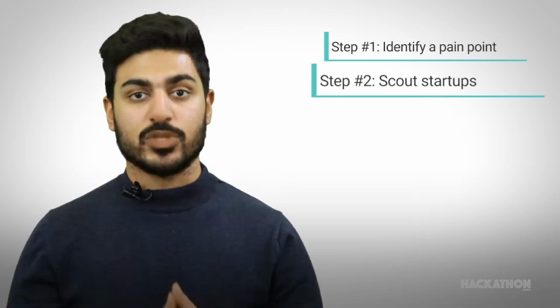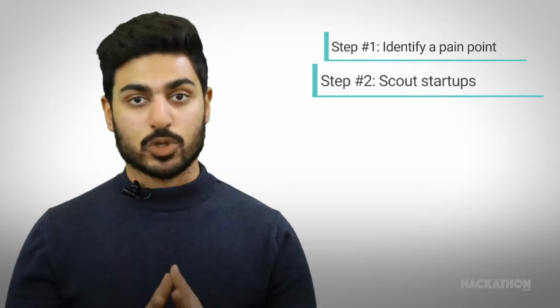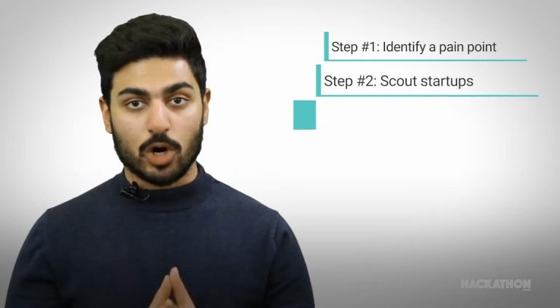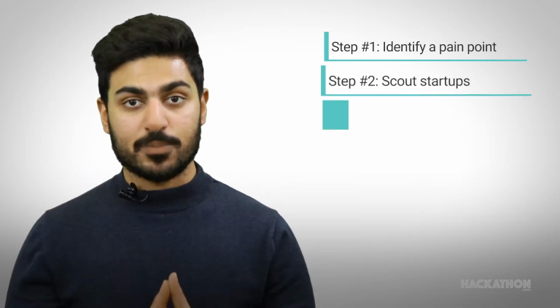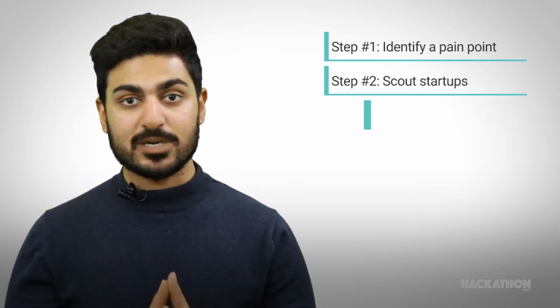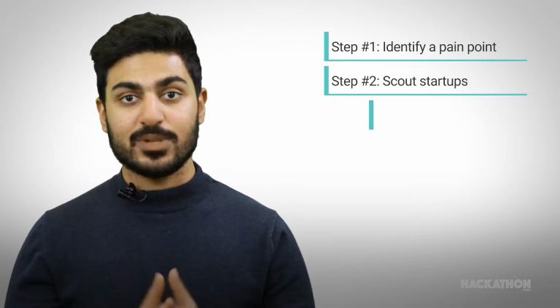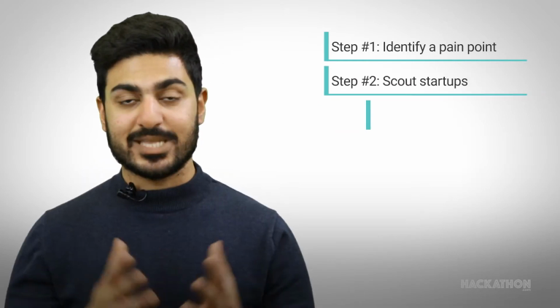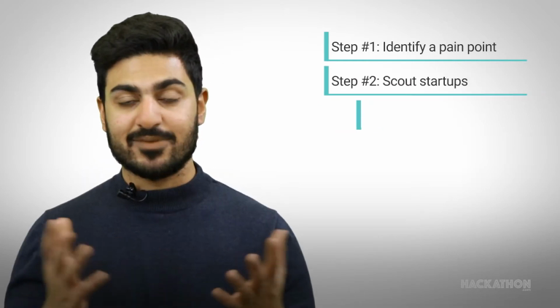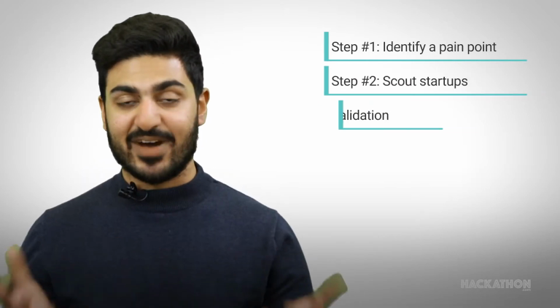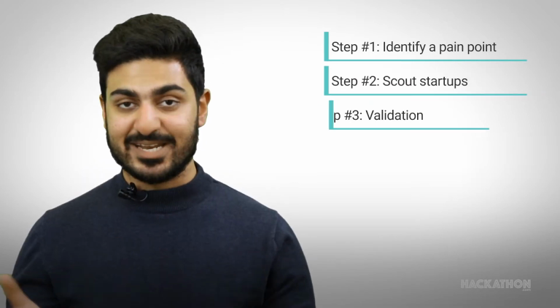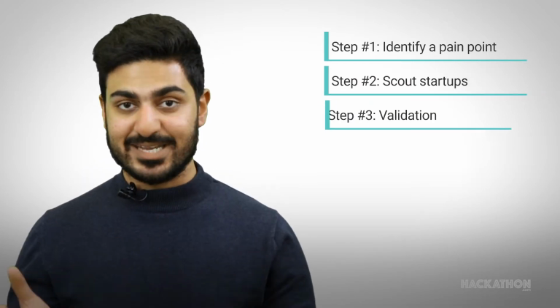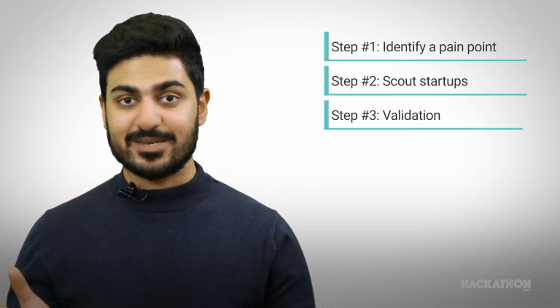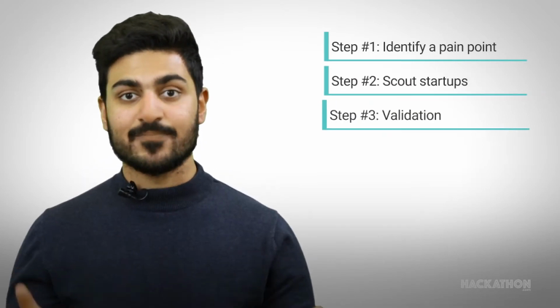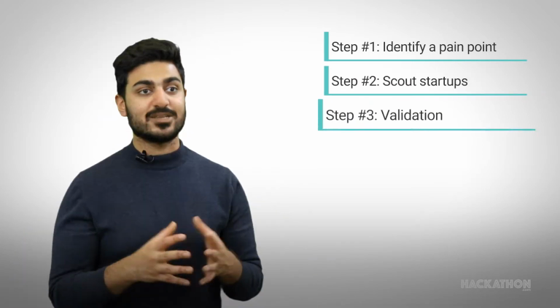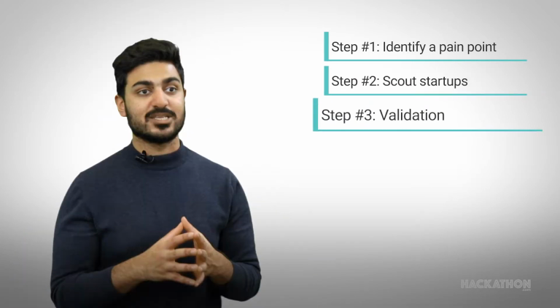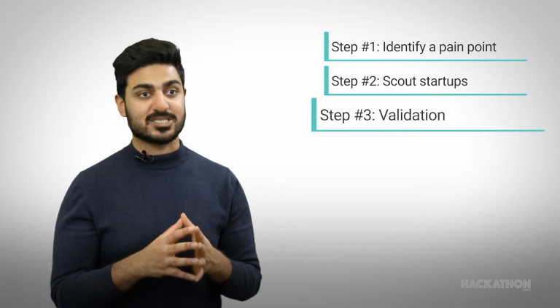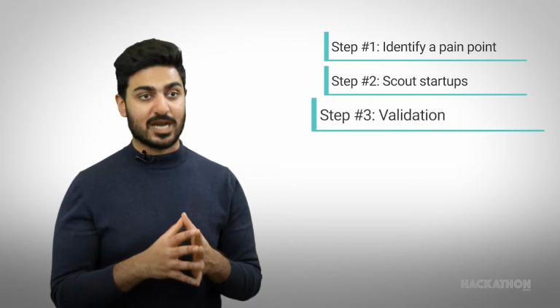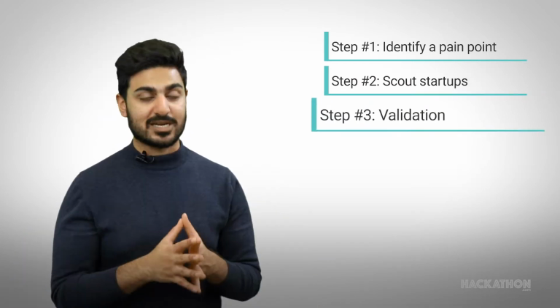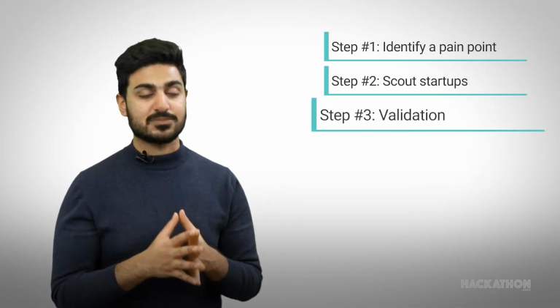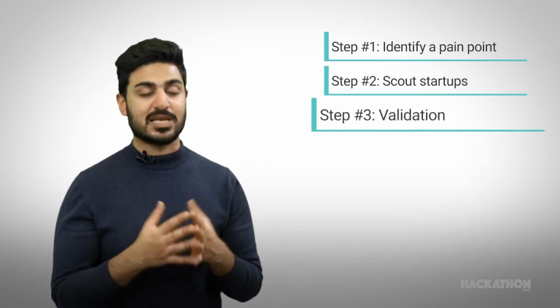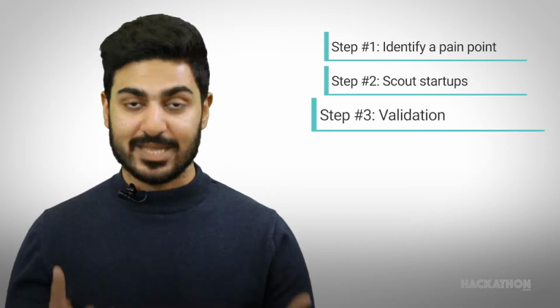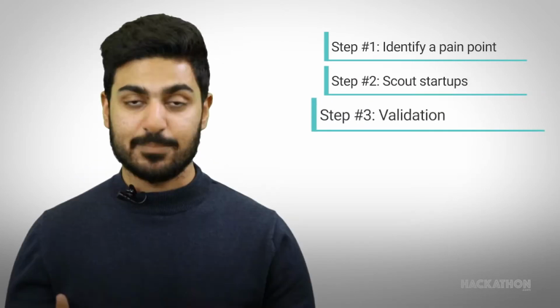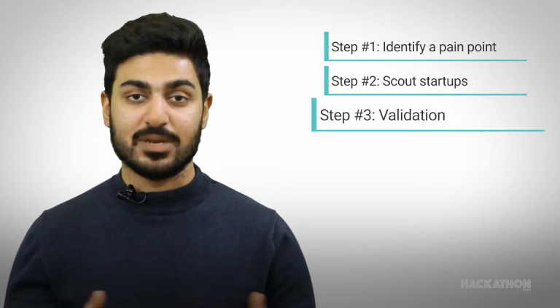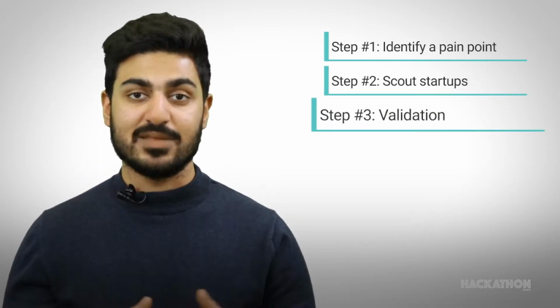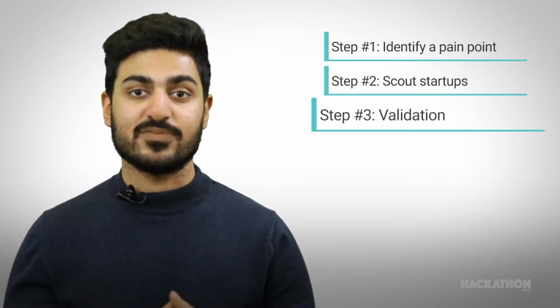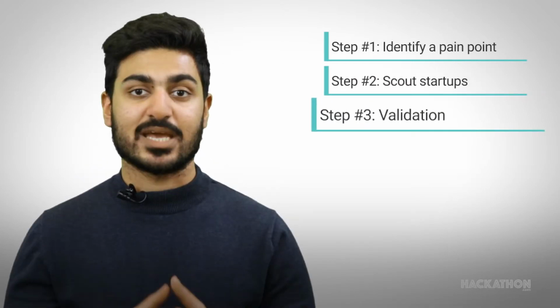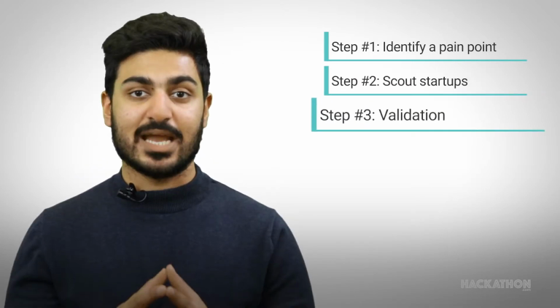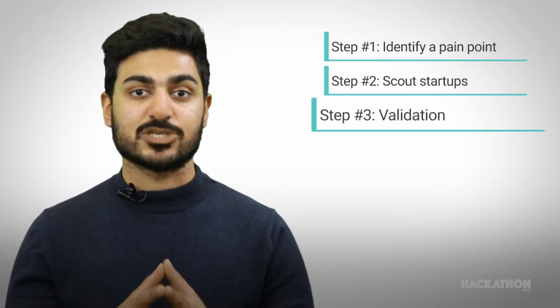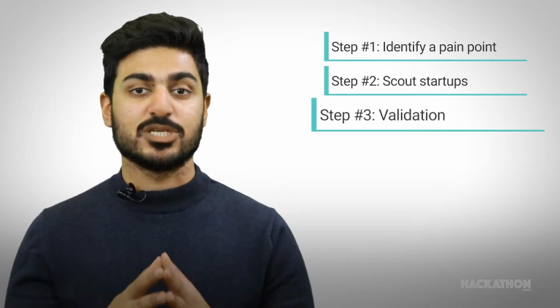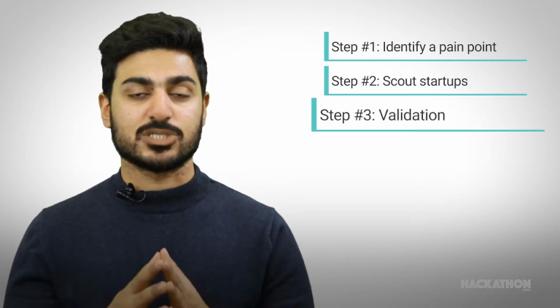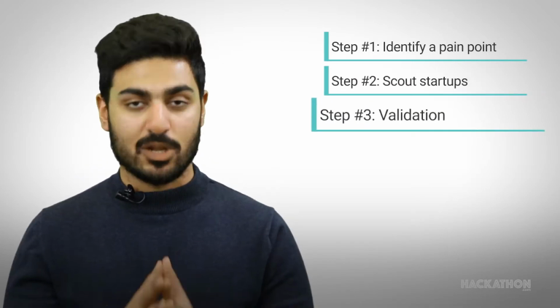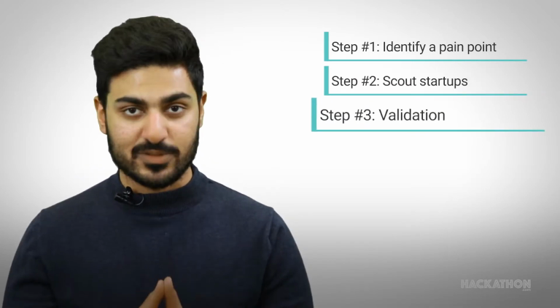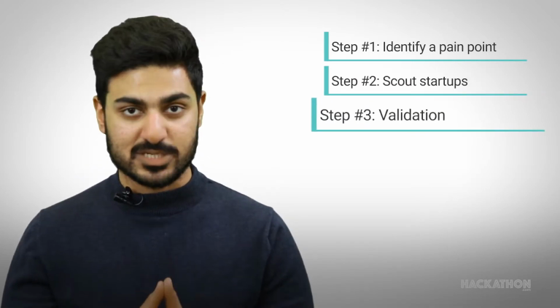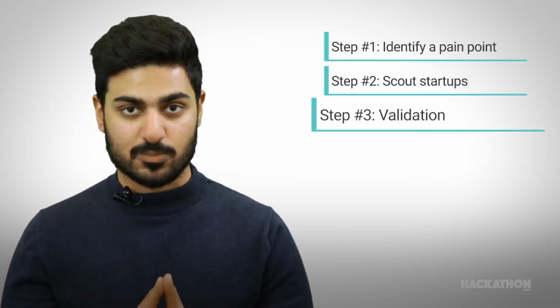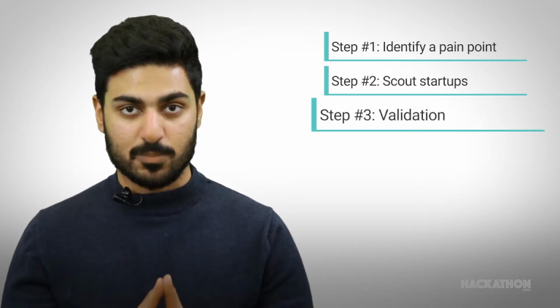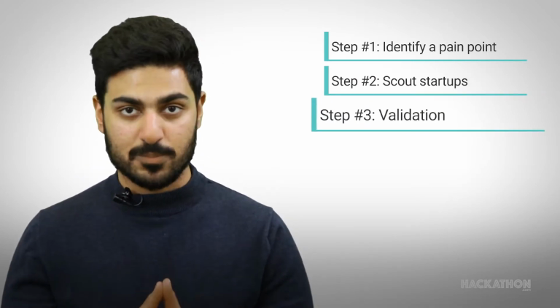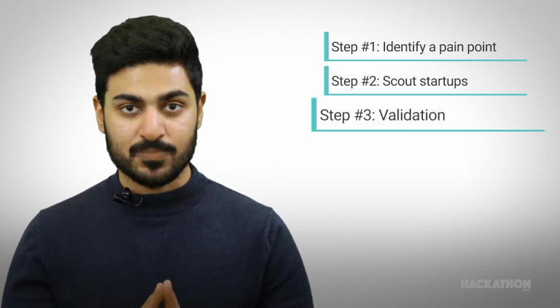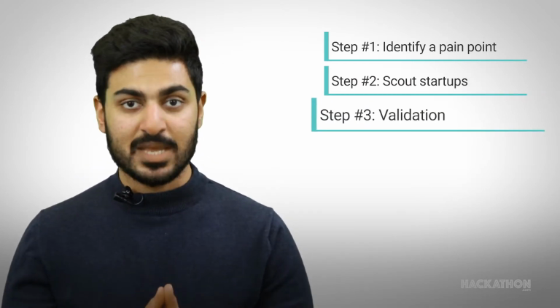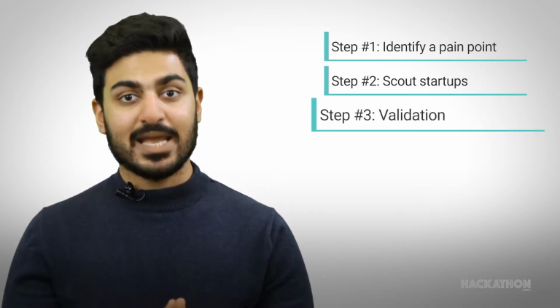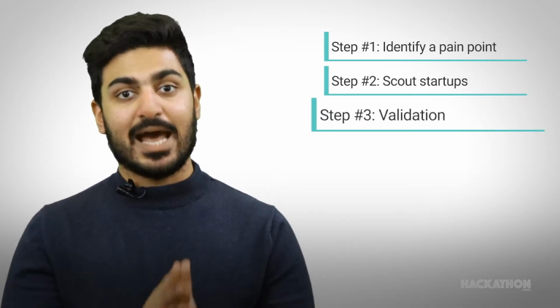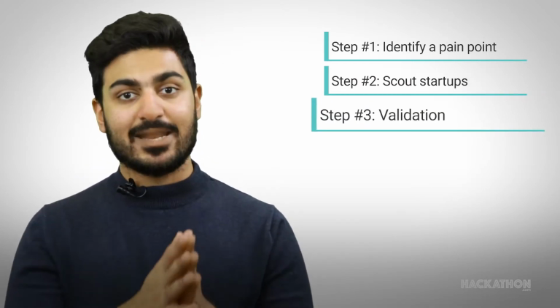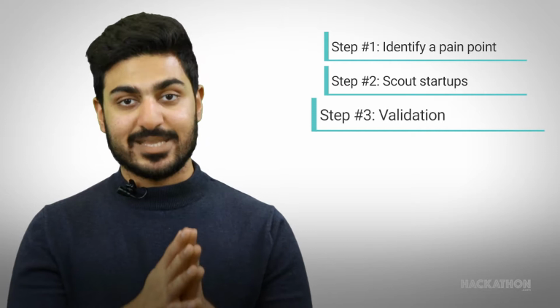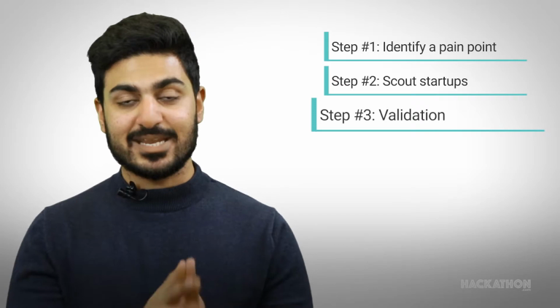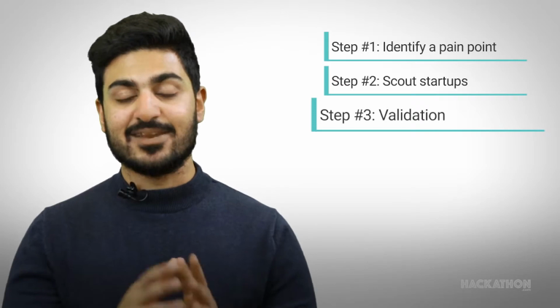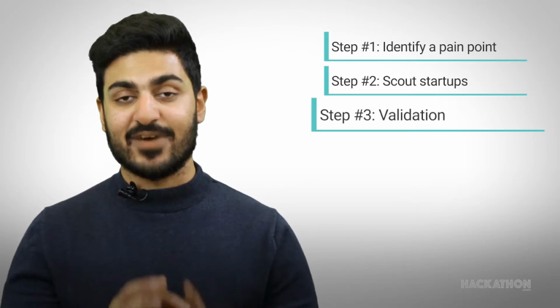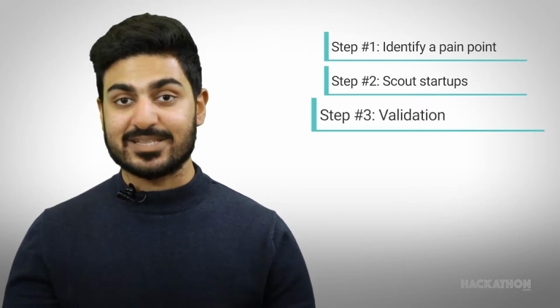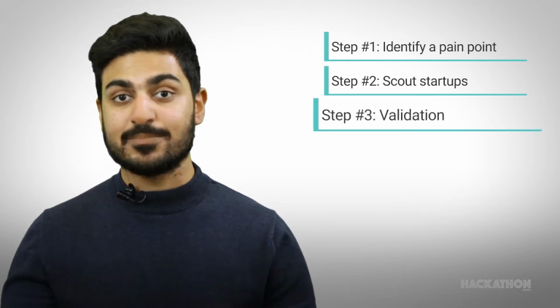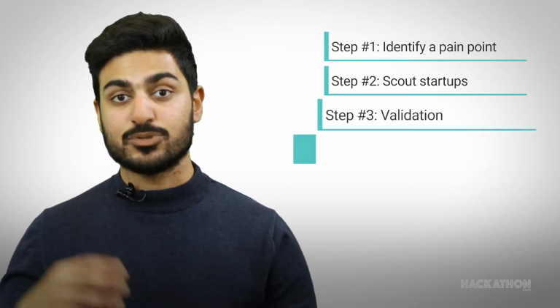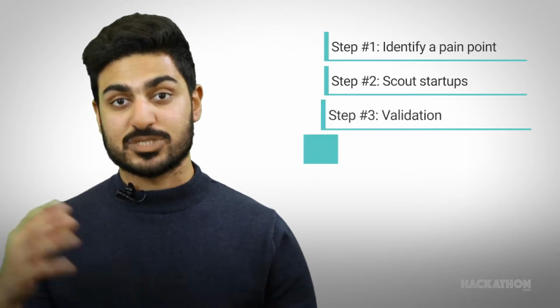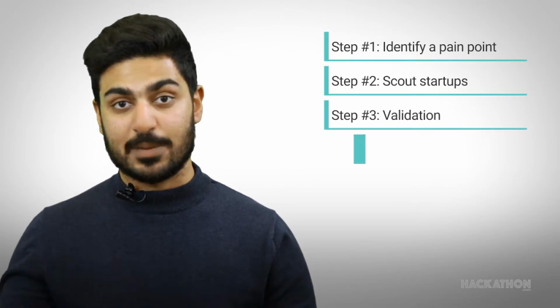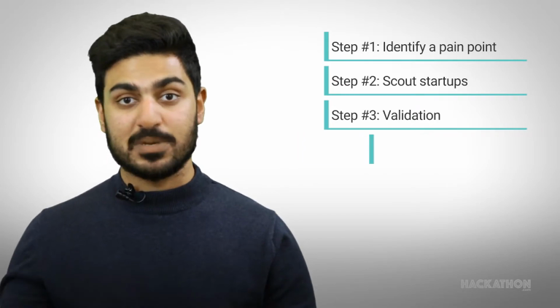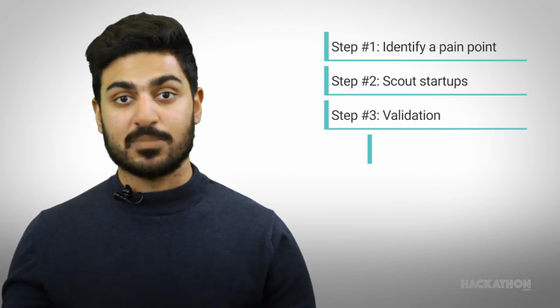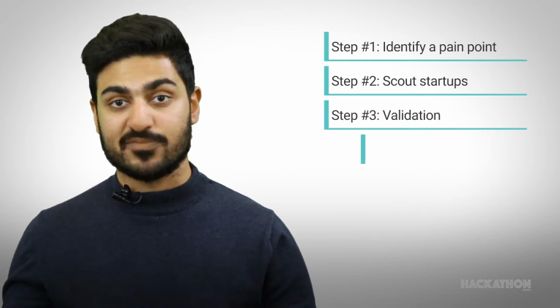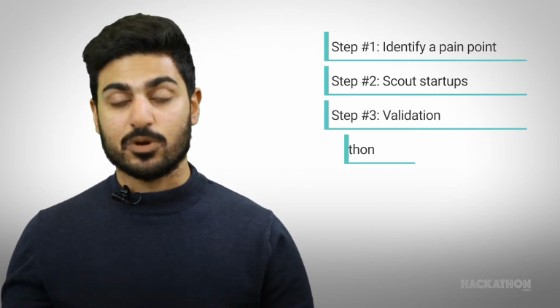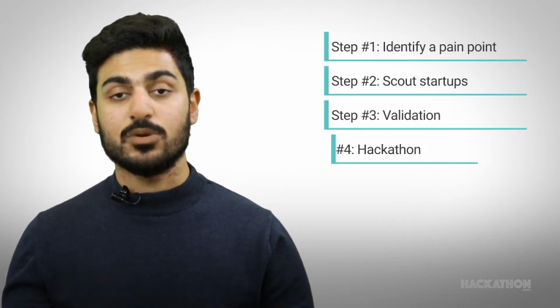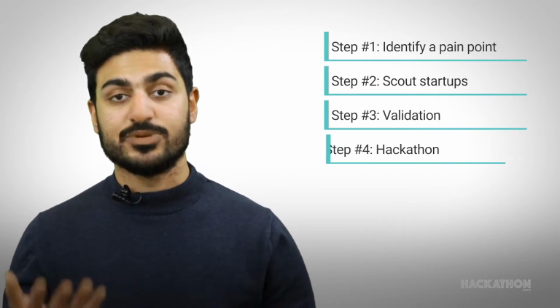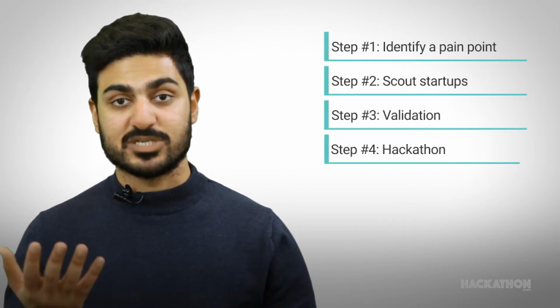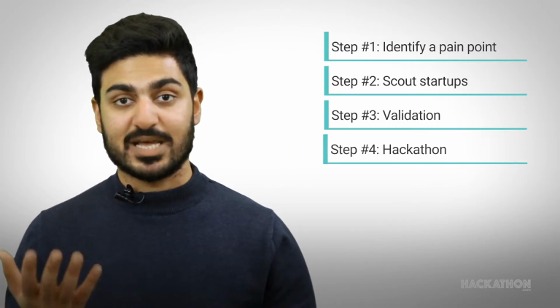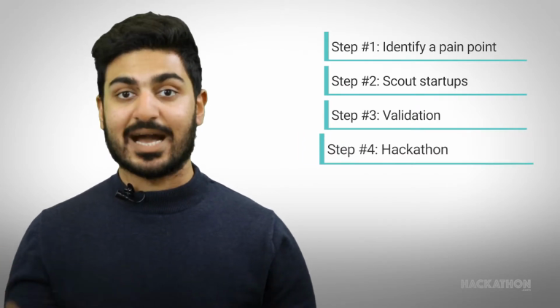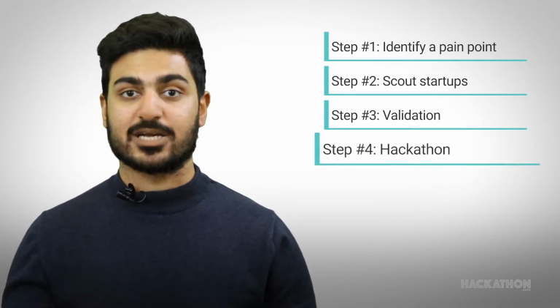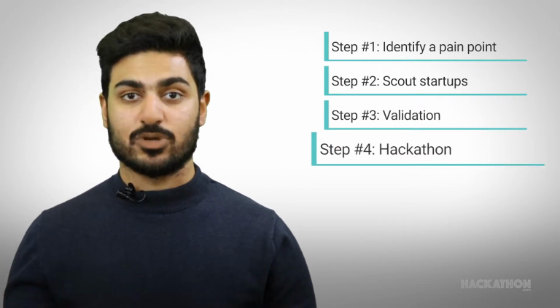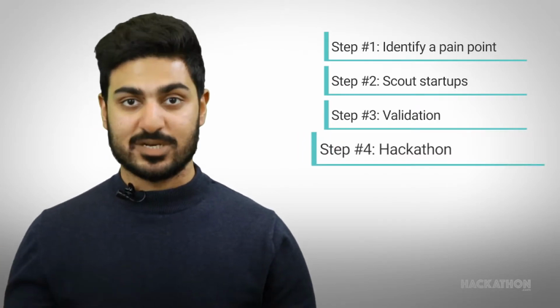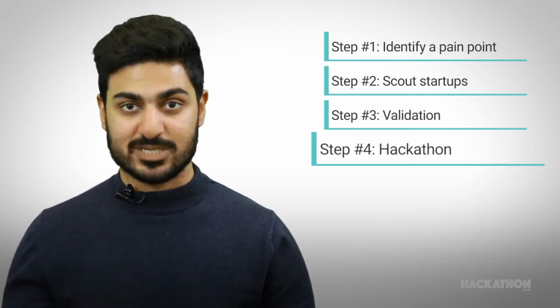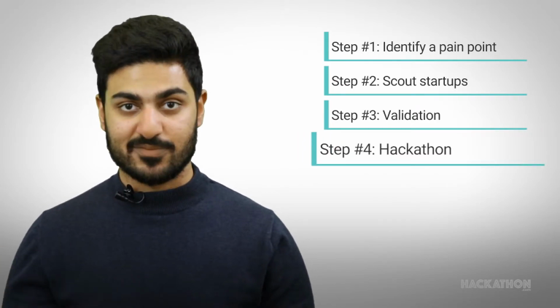The corporate will then validate the startups that they believe can actually solve this problem and then invite them to step number four, which is the hackathon itself.